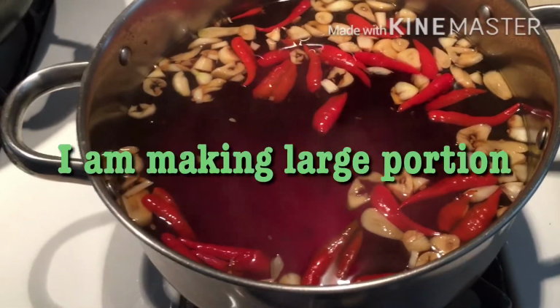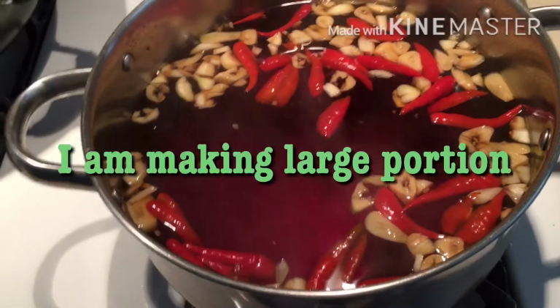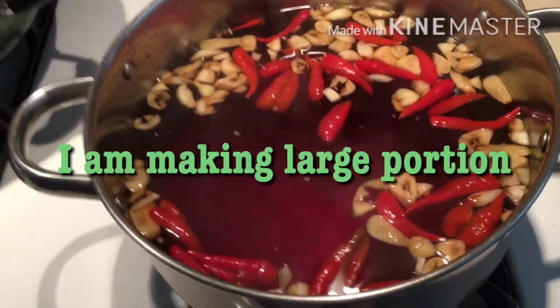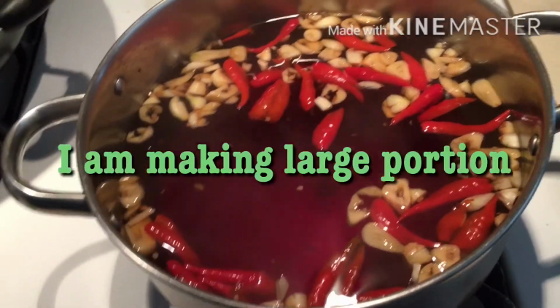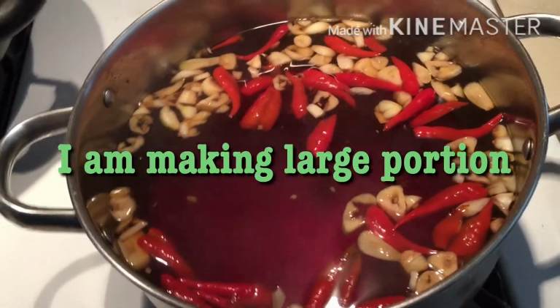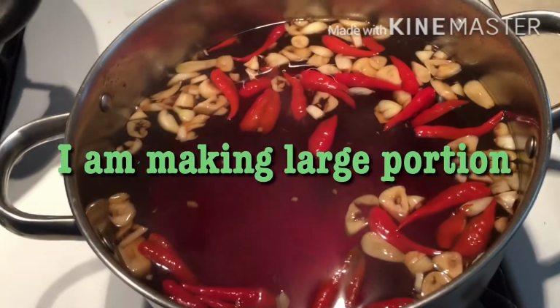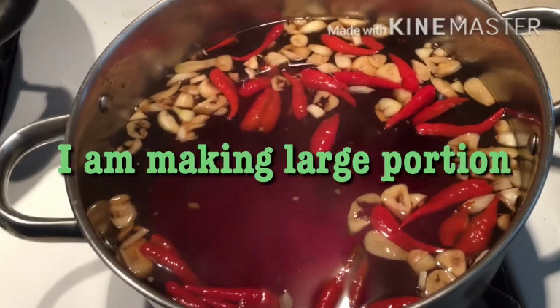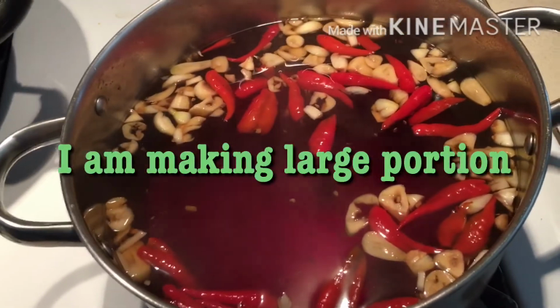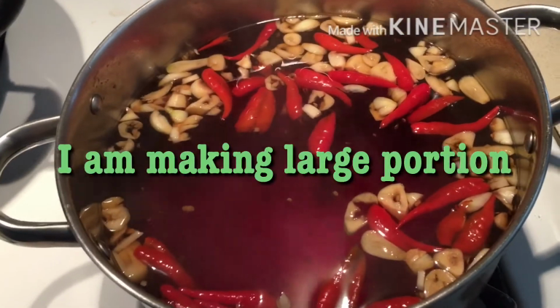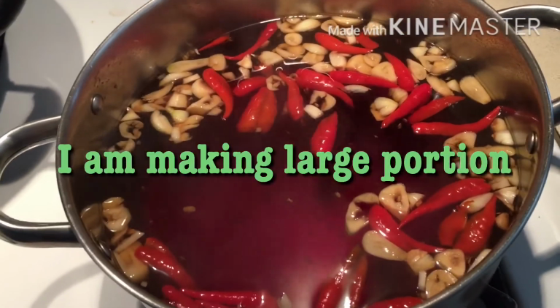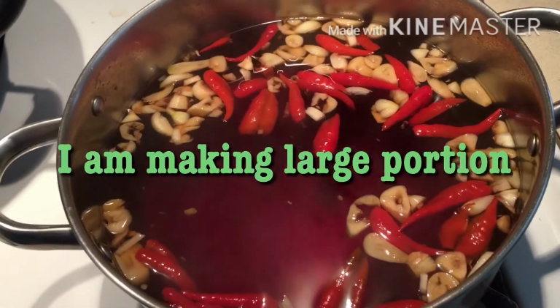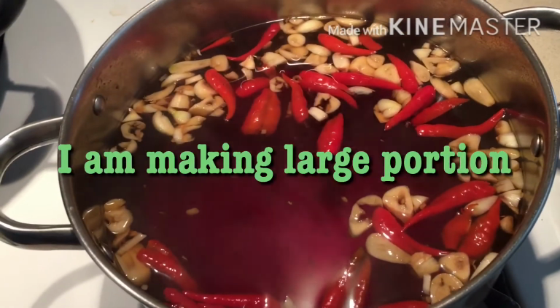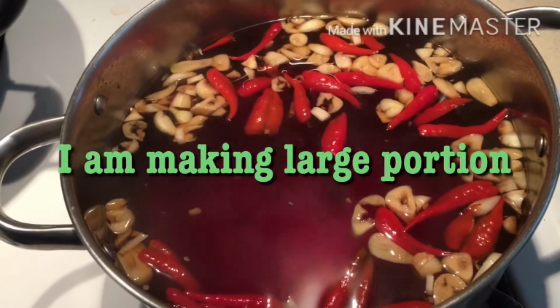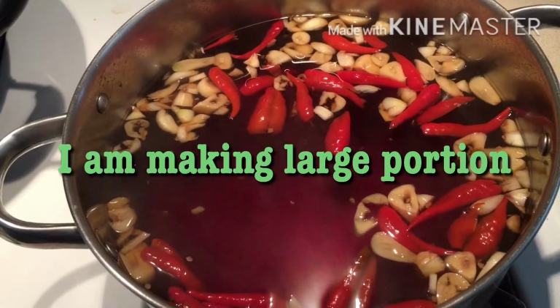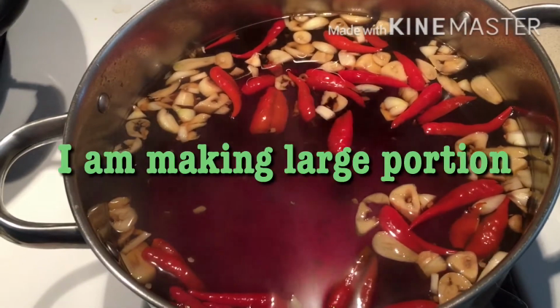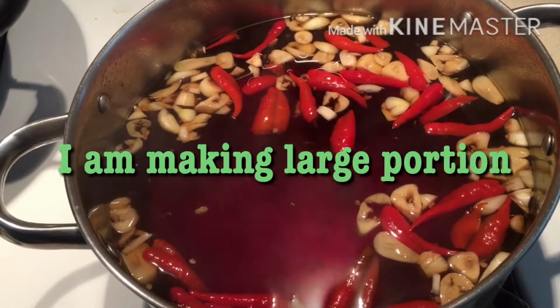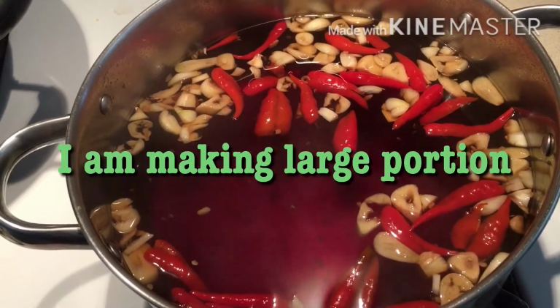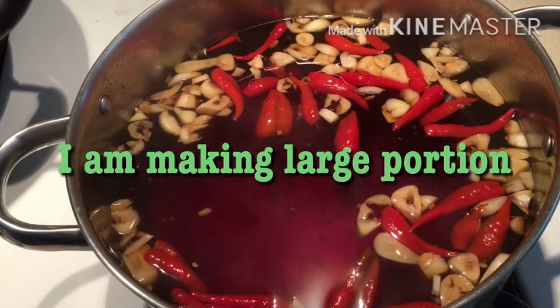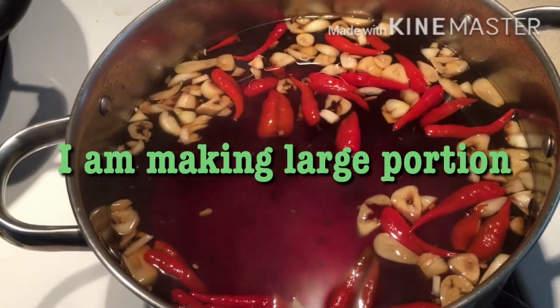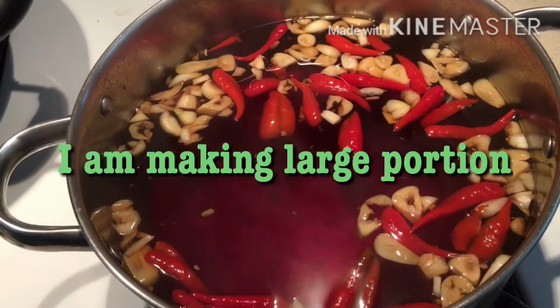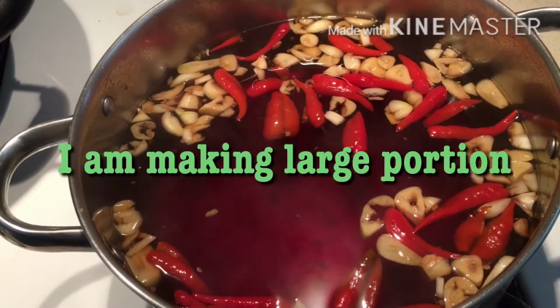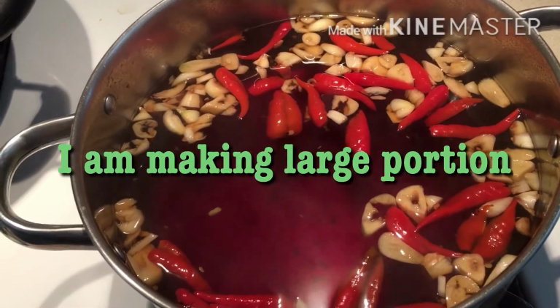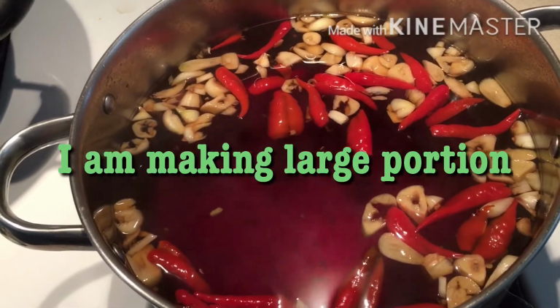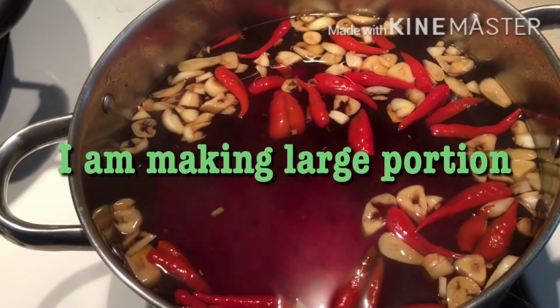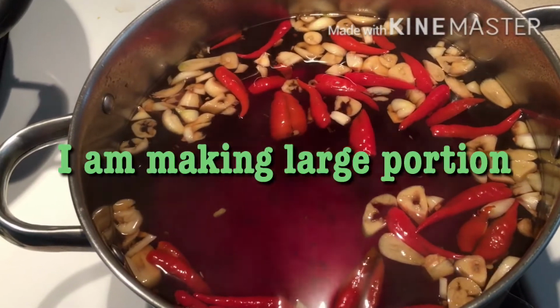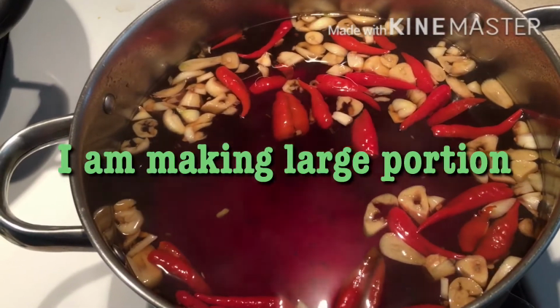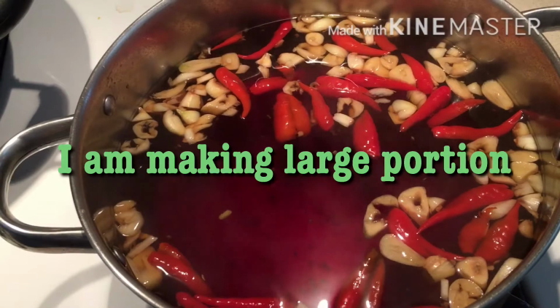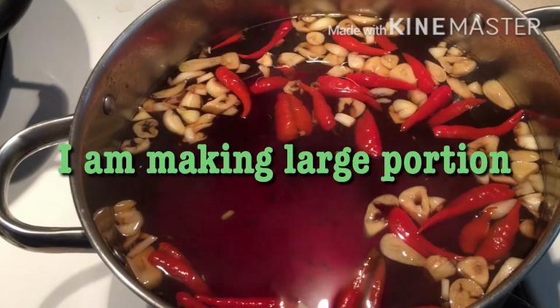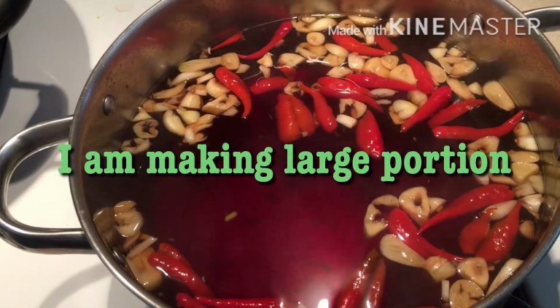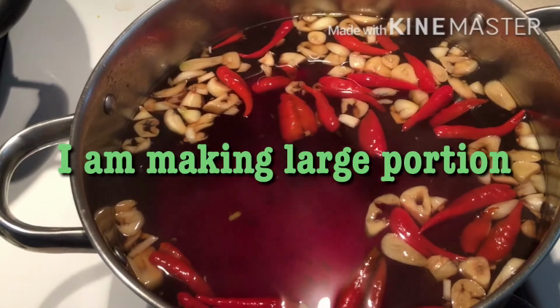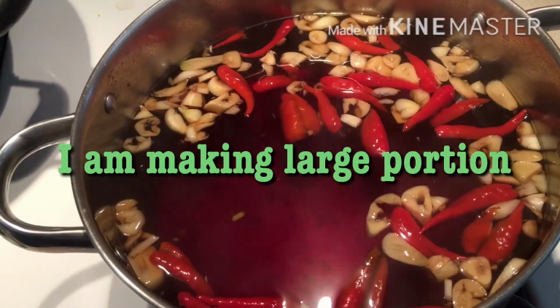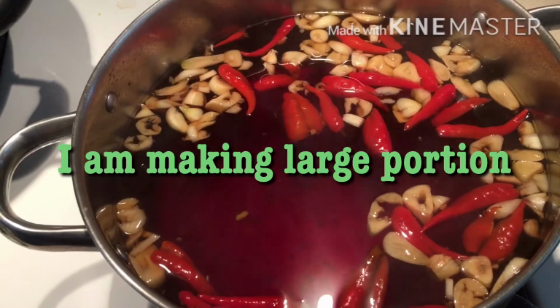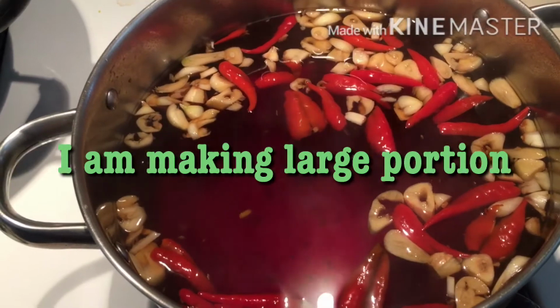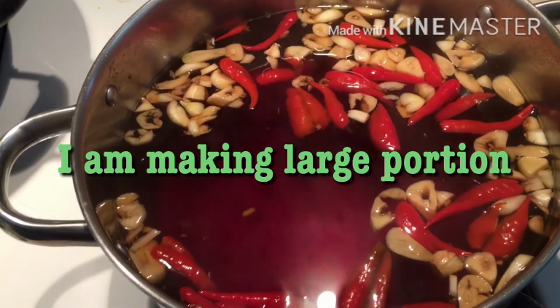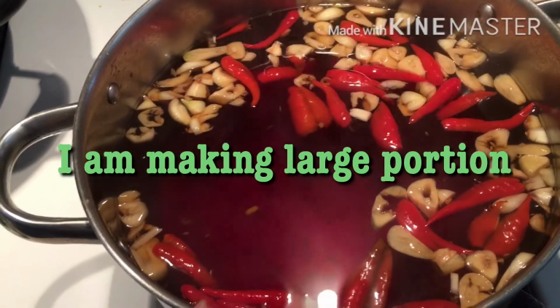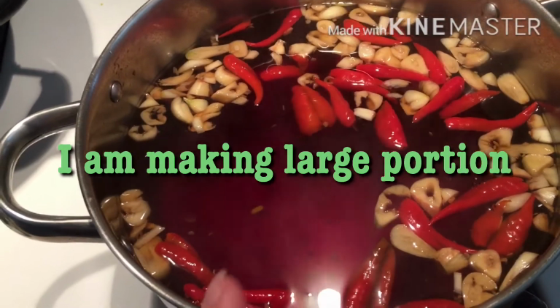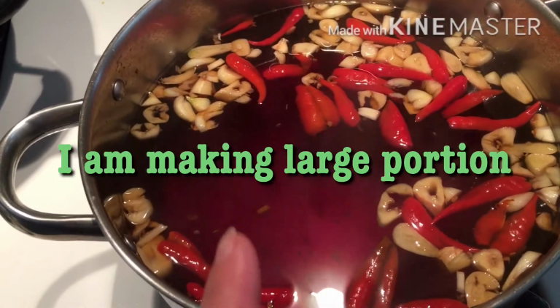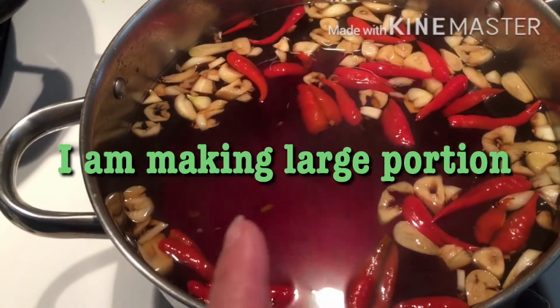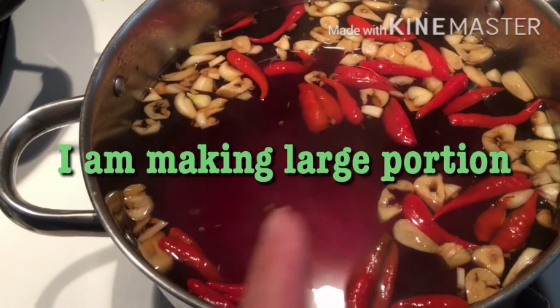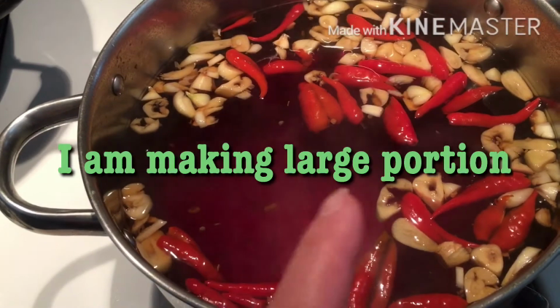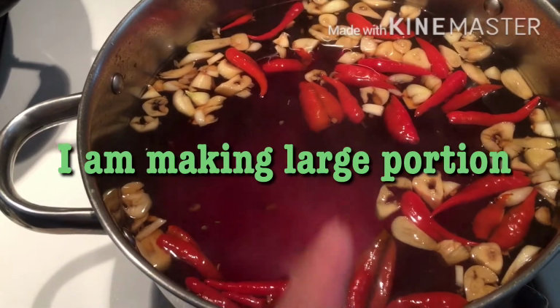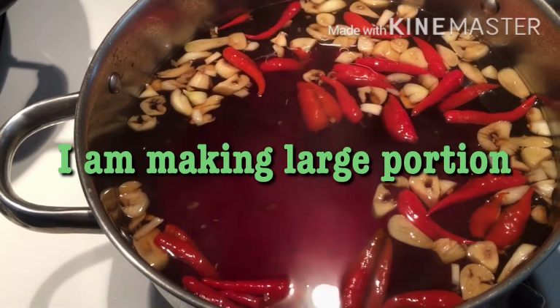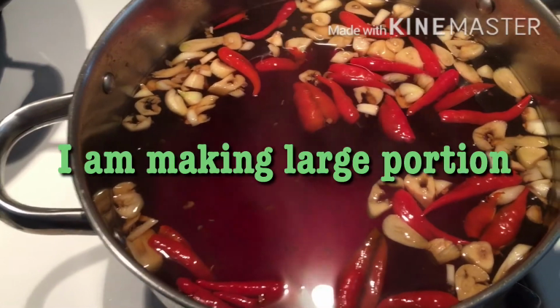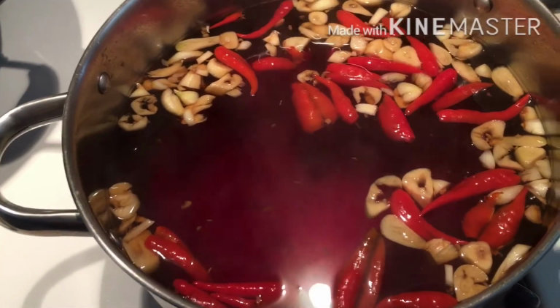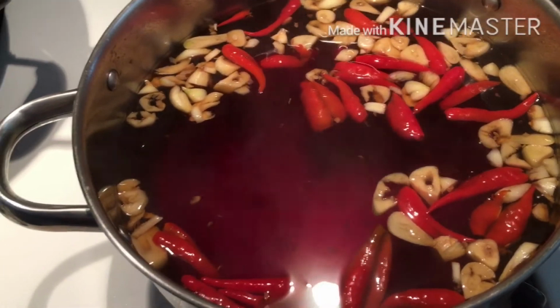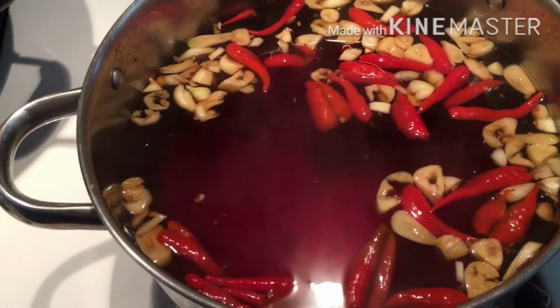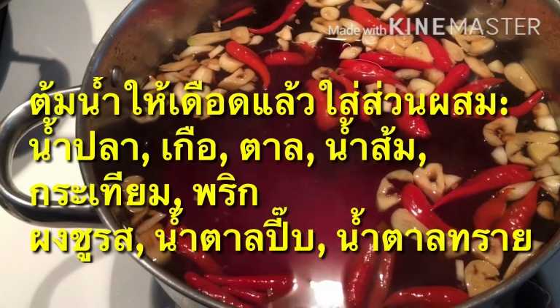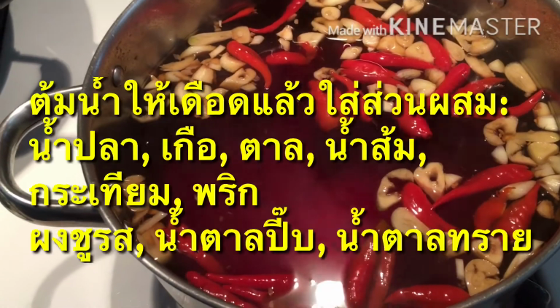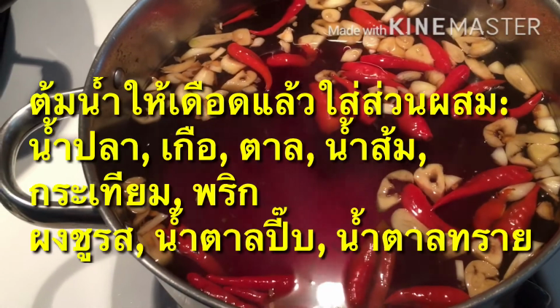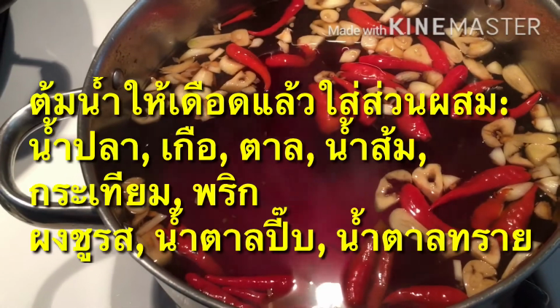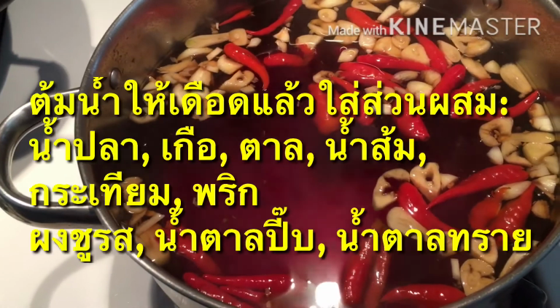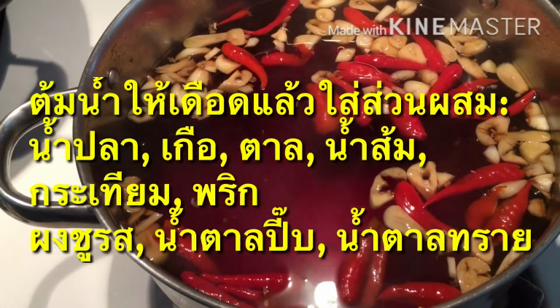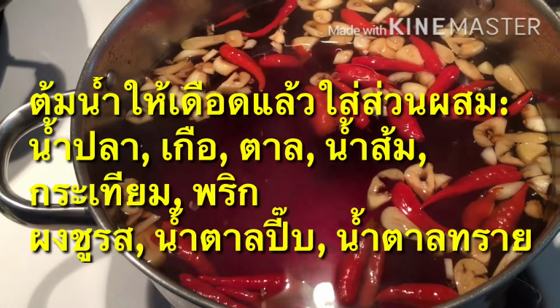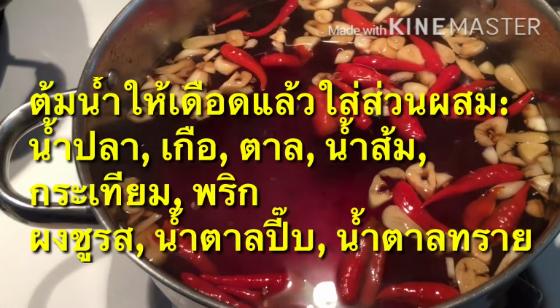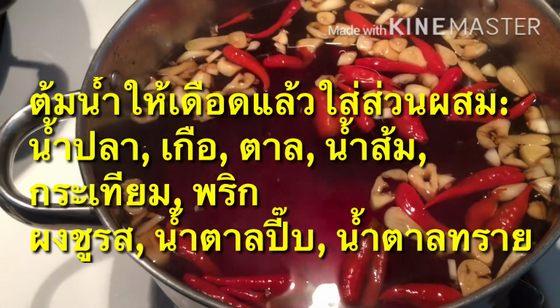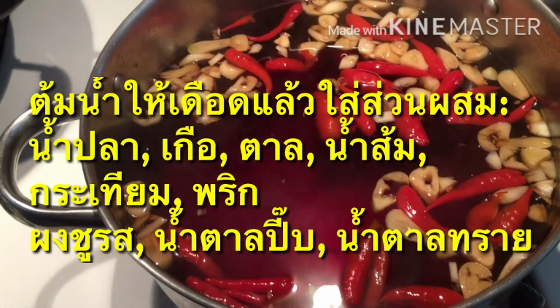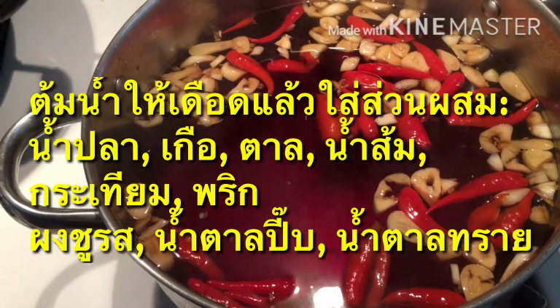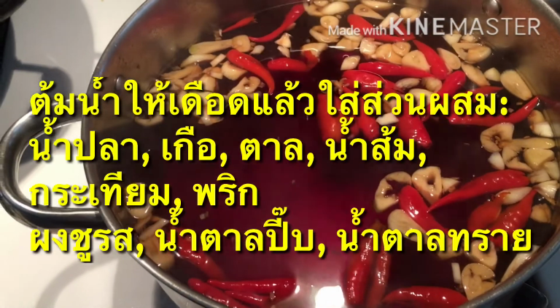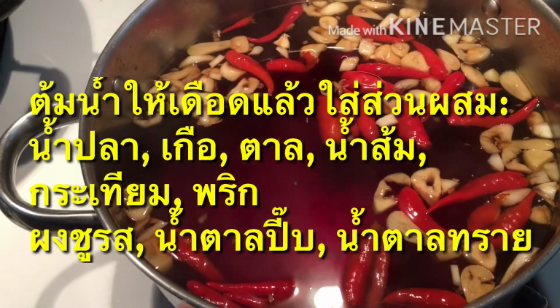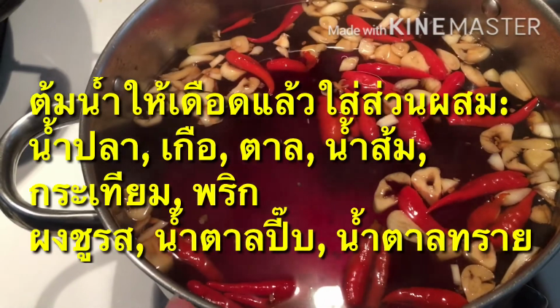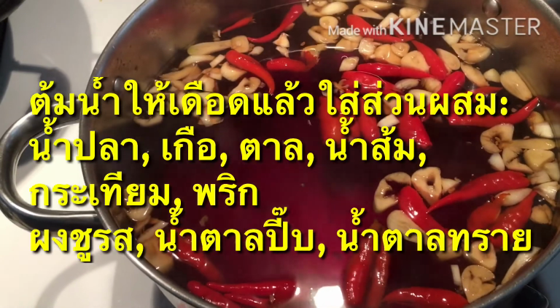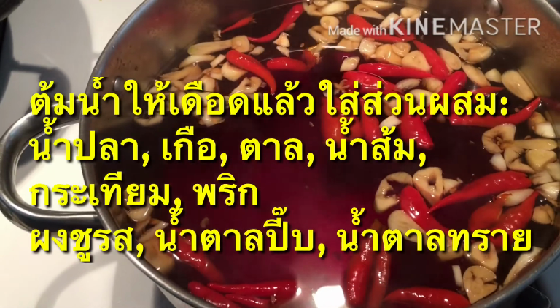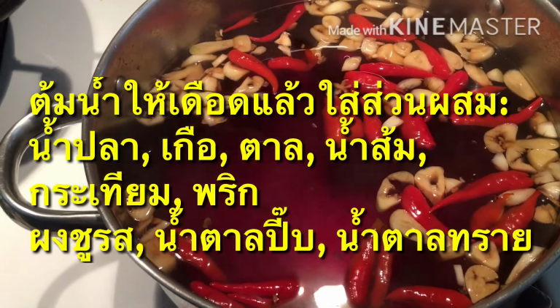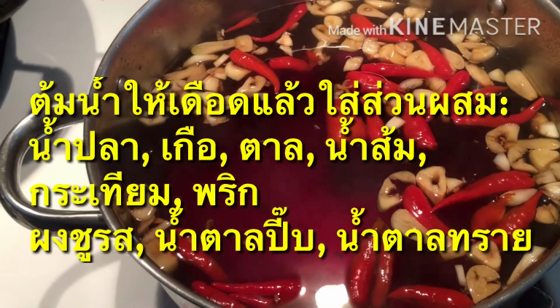I boil Thai frozen chili peppers. I just slice them in half. I boil the water.